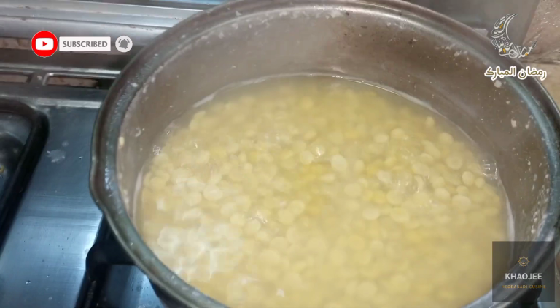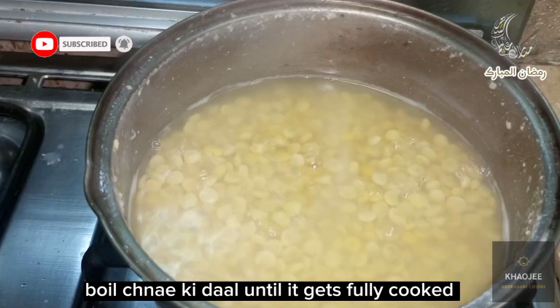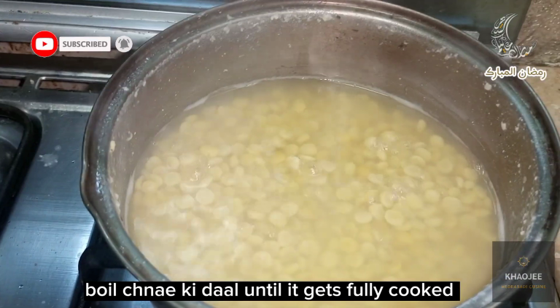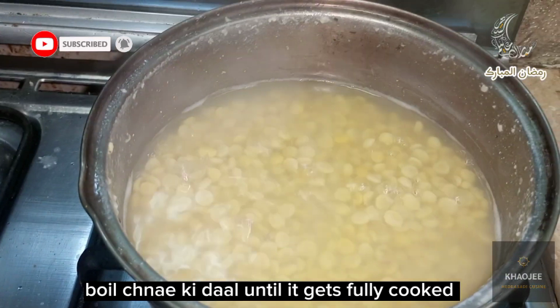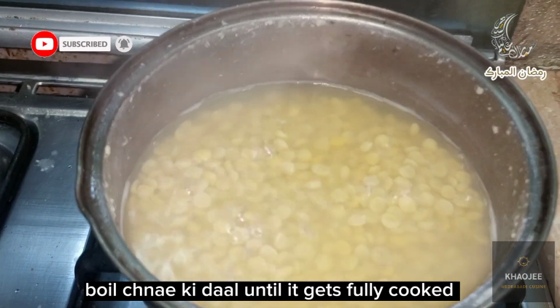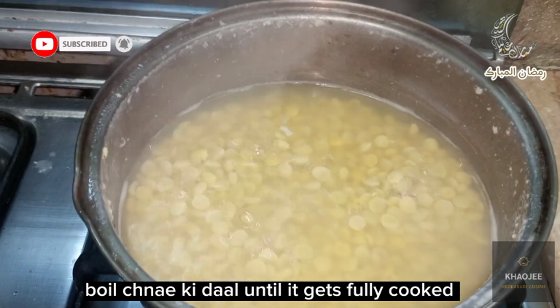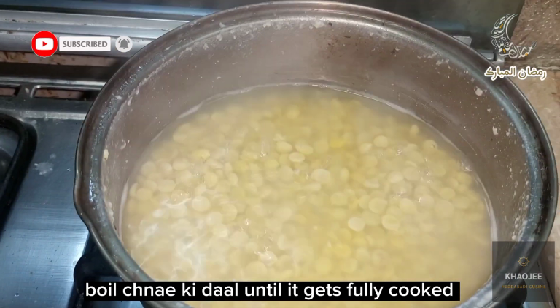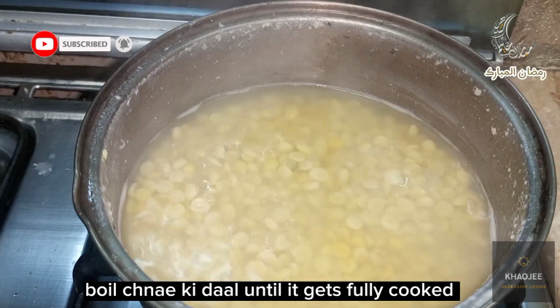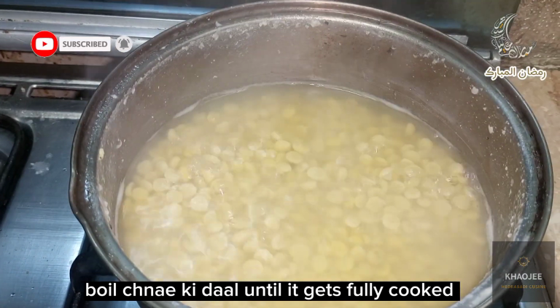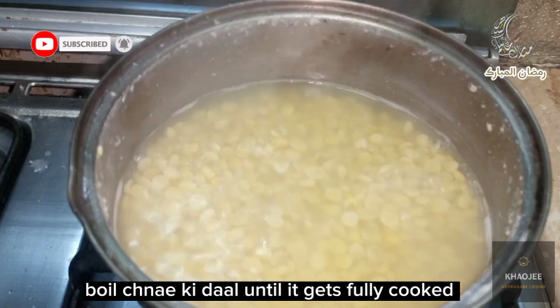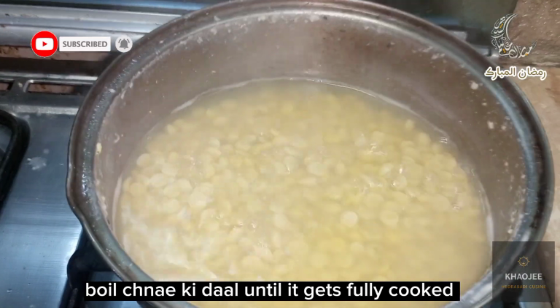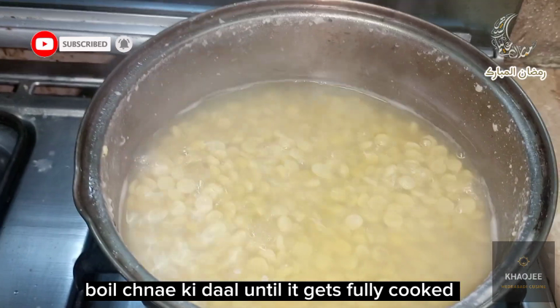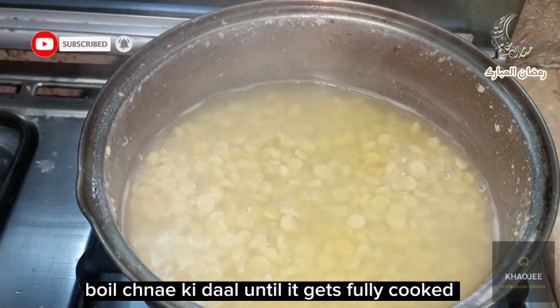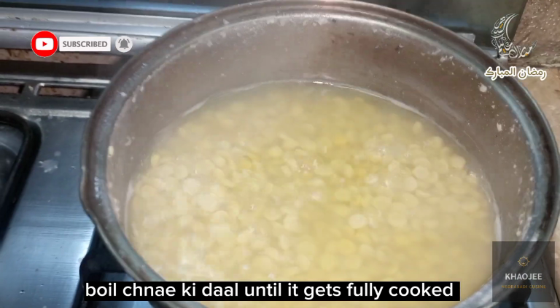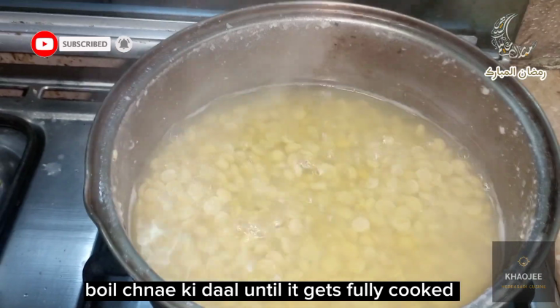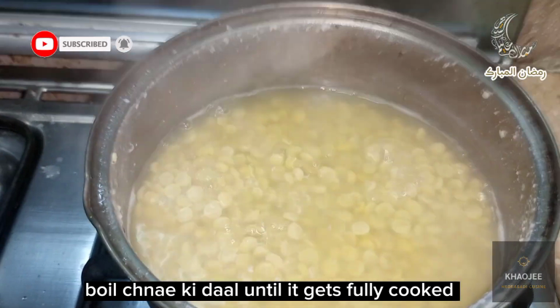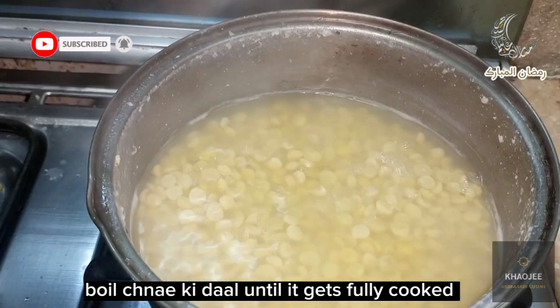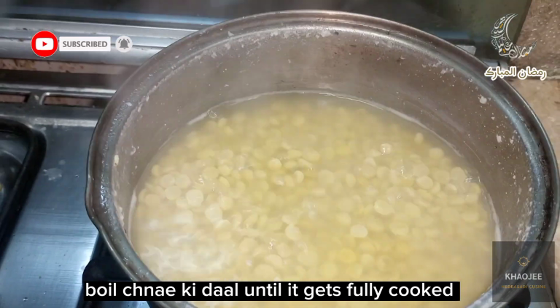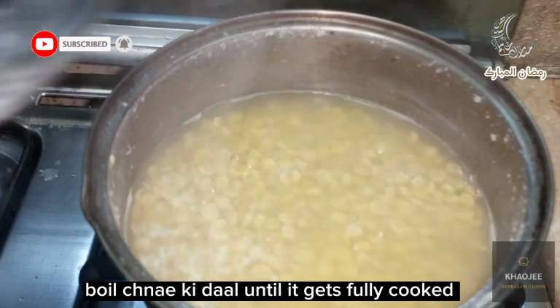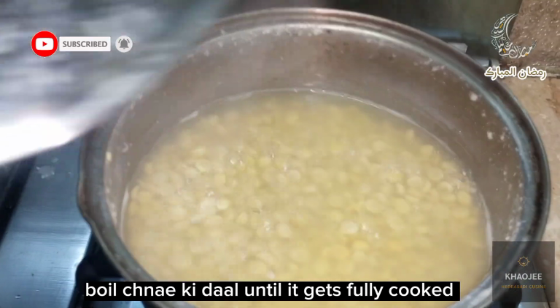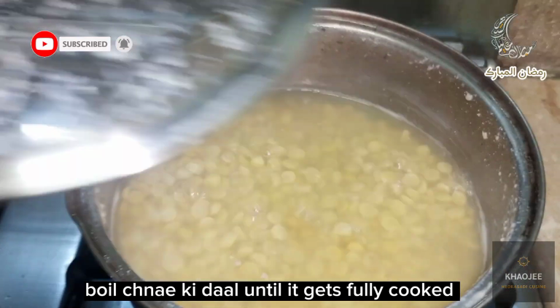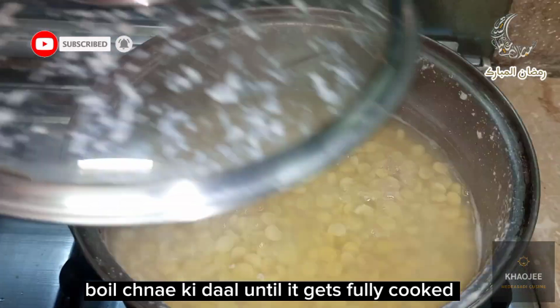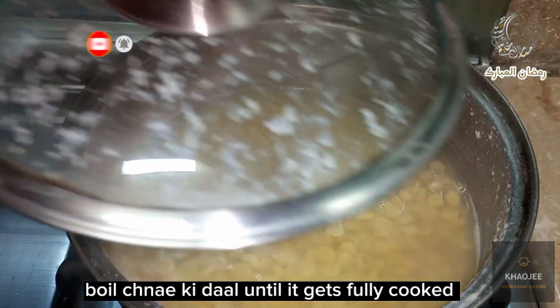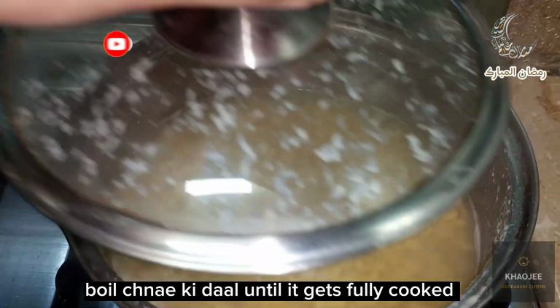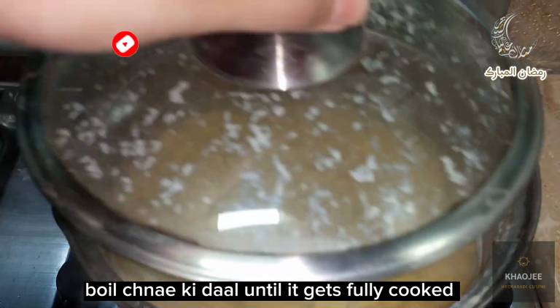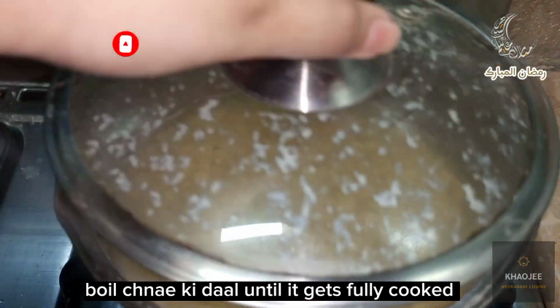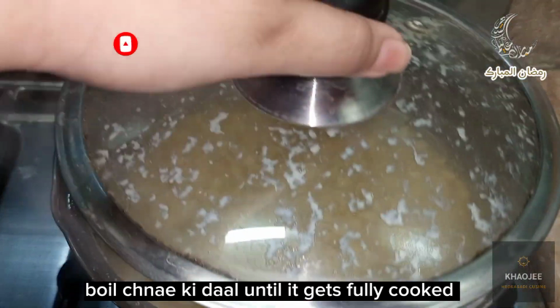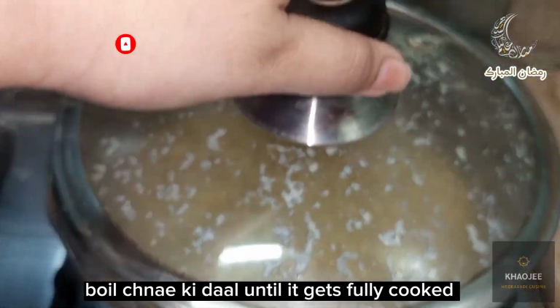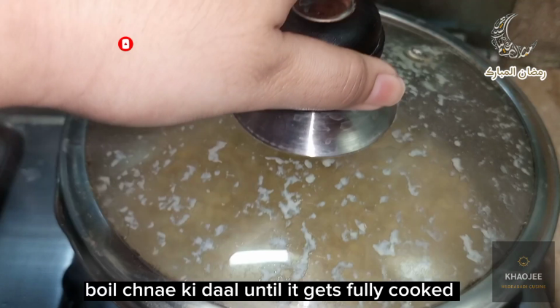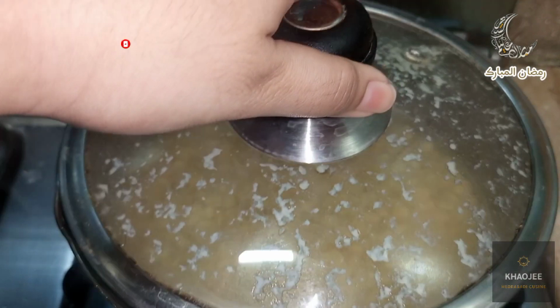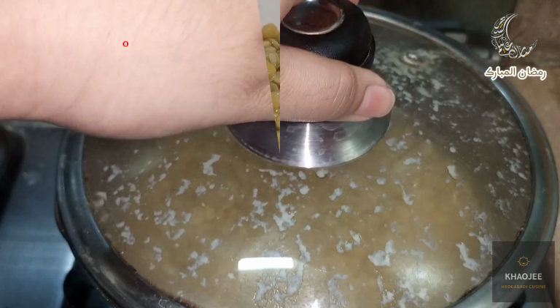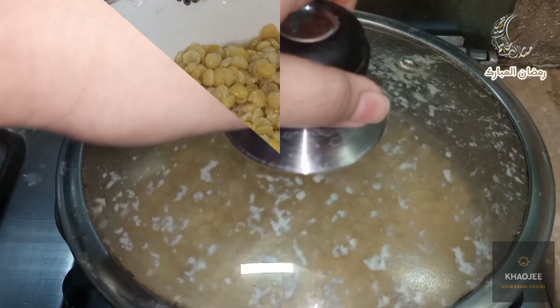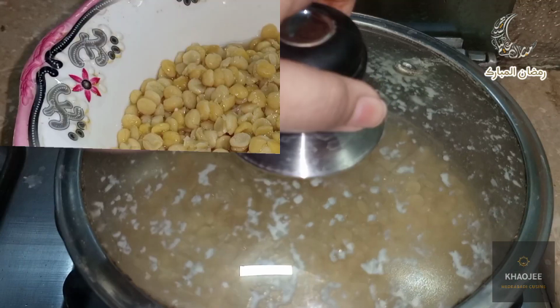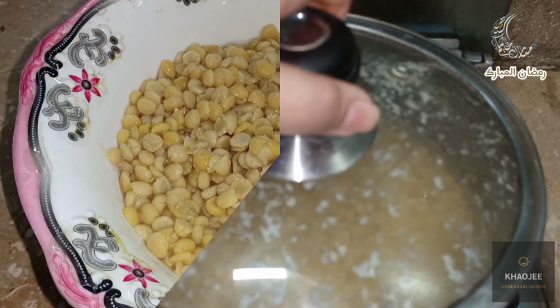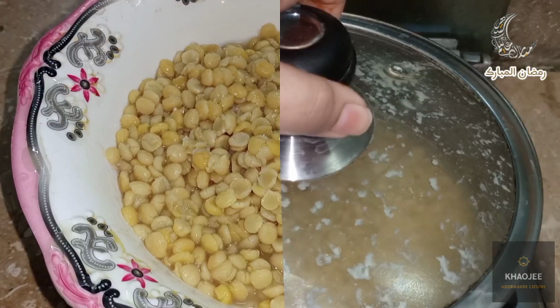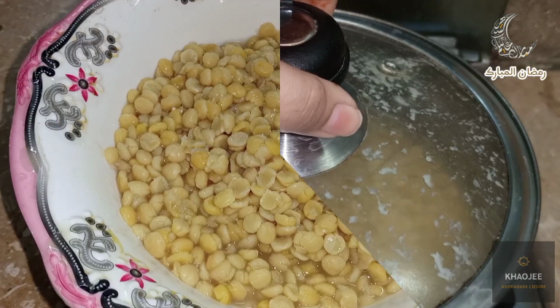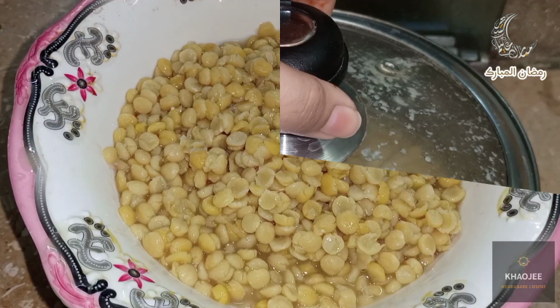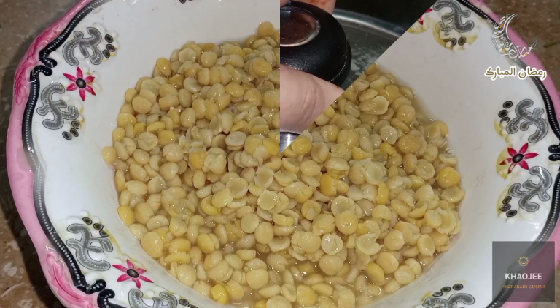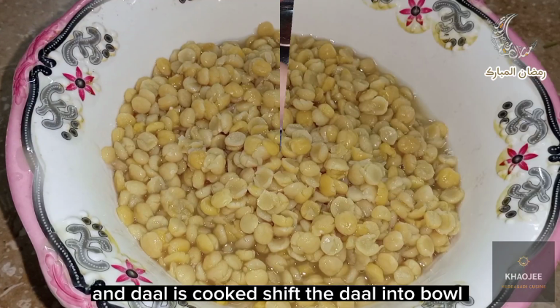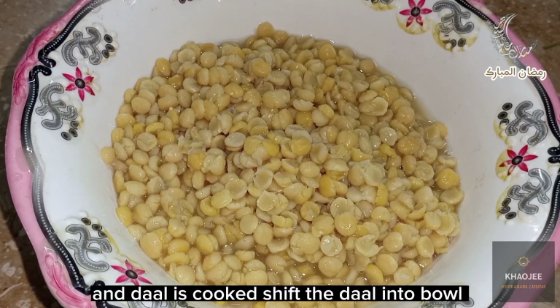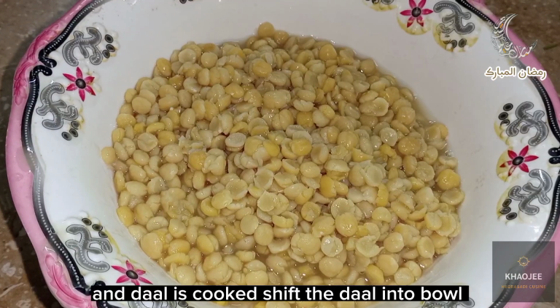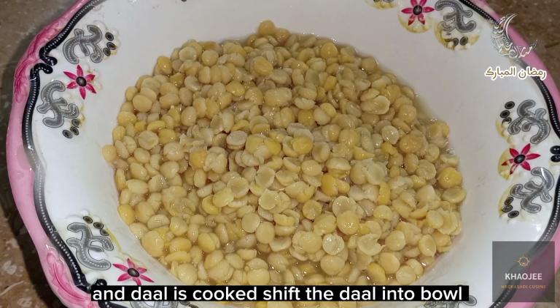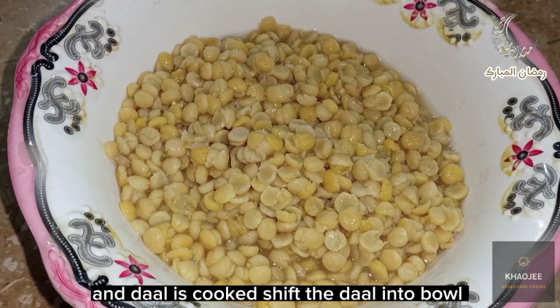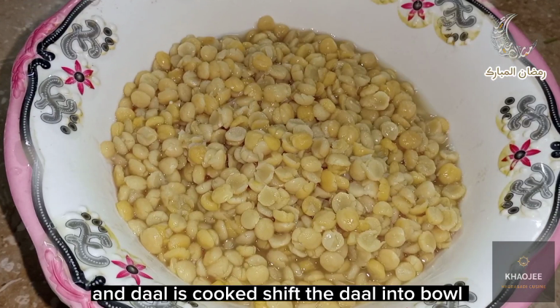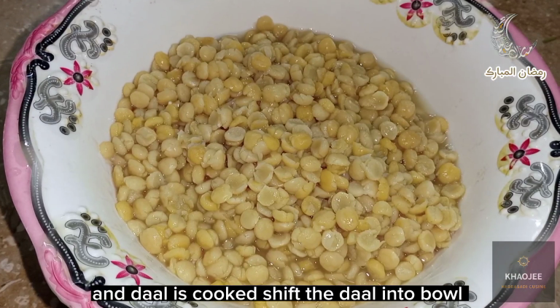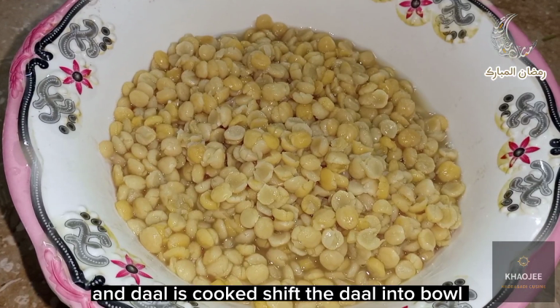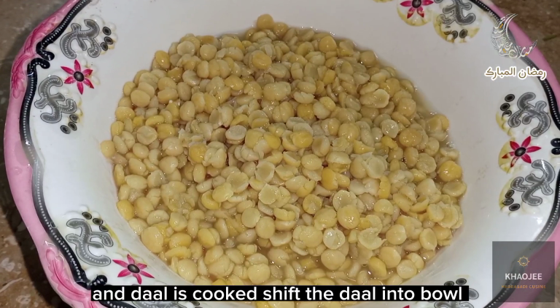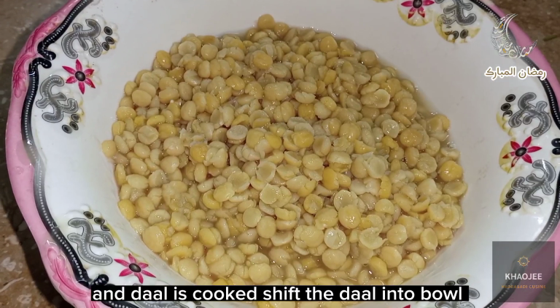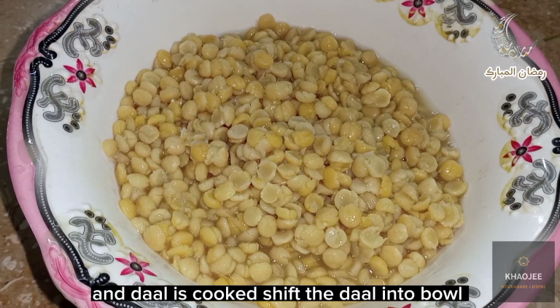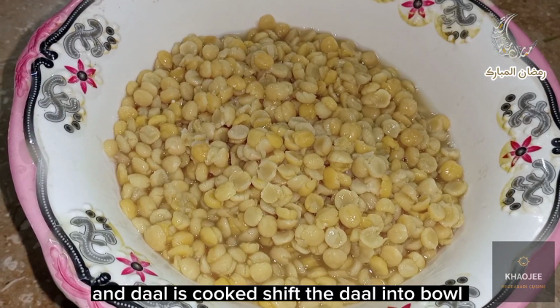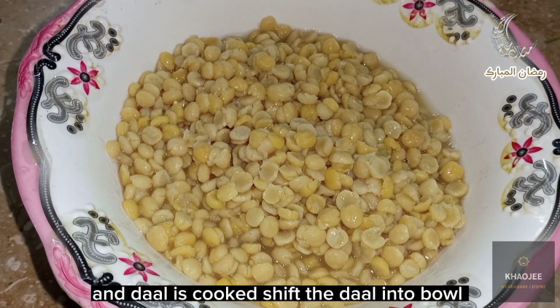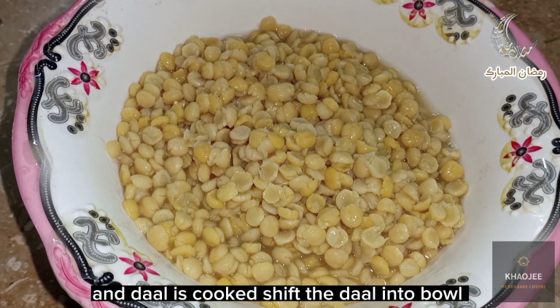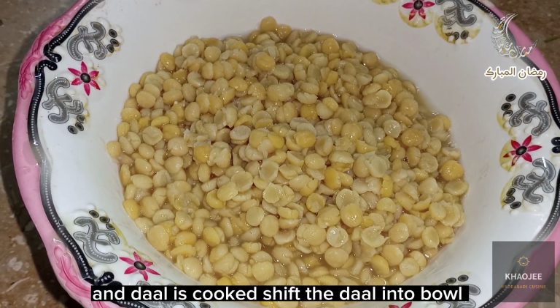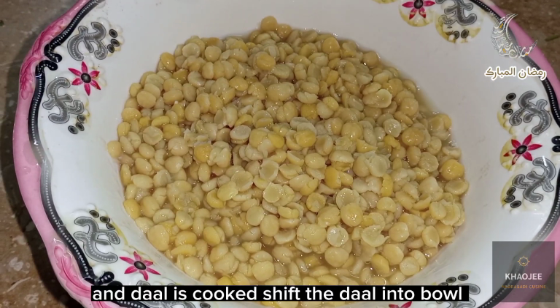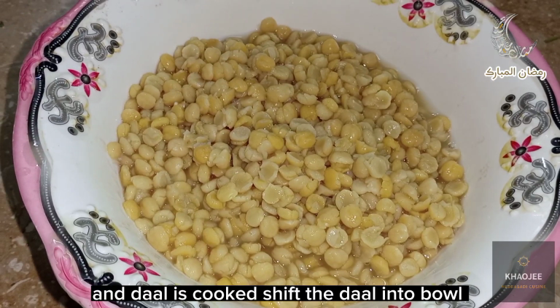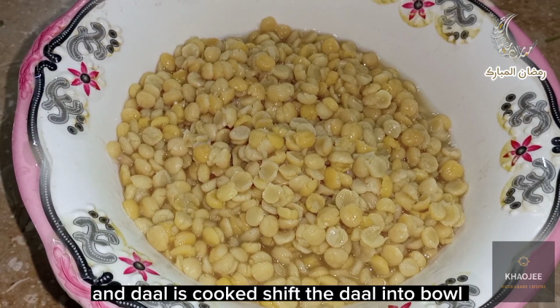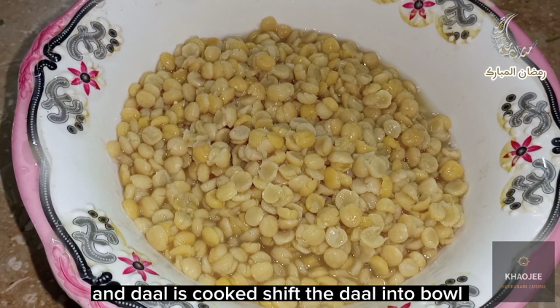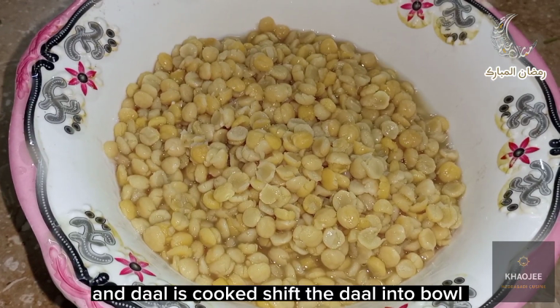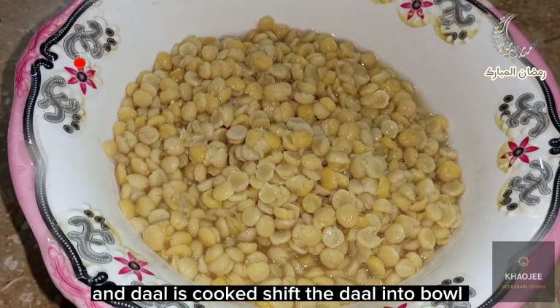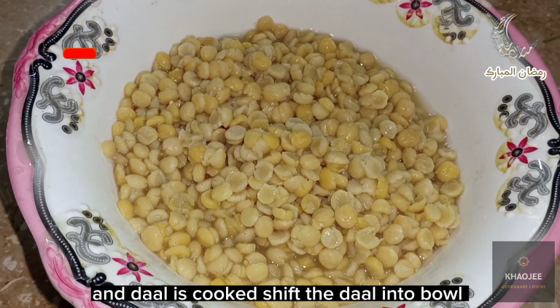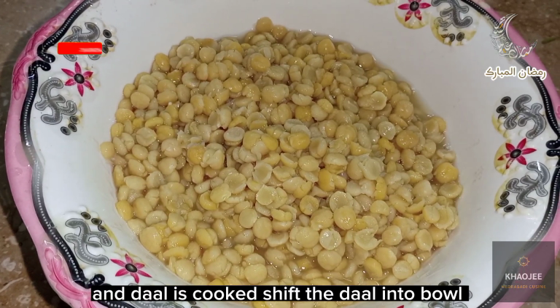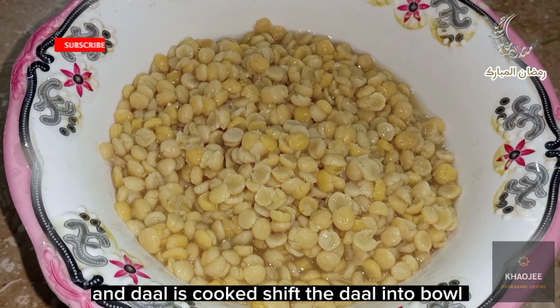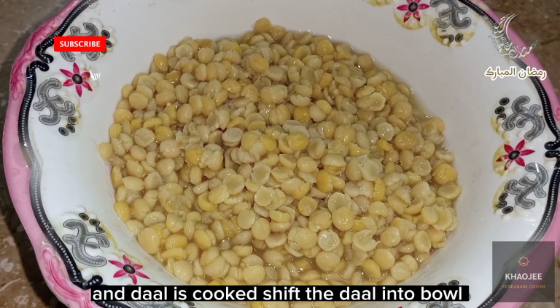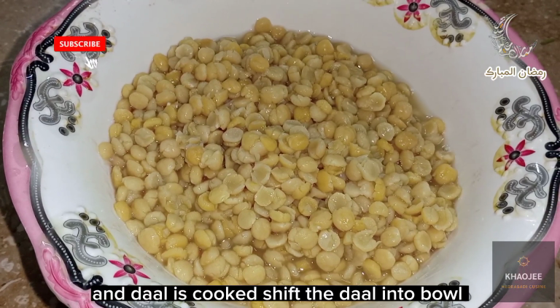Boil Chaneki Dahl until it gets fully cooked. Once the Dahl is cooked, shift the Dahl into a bowl.